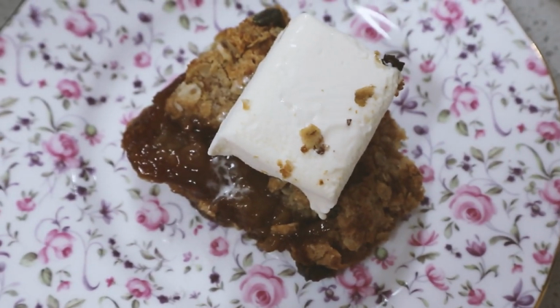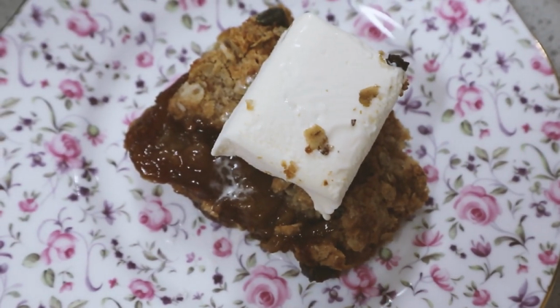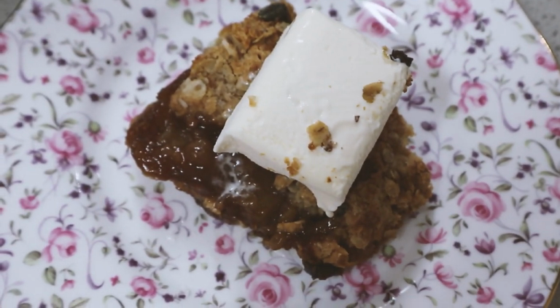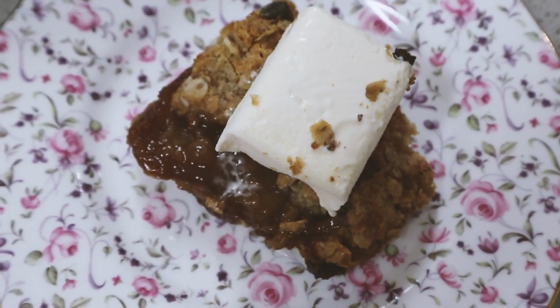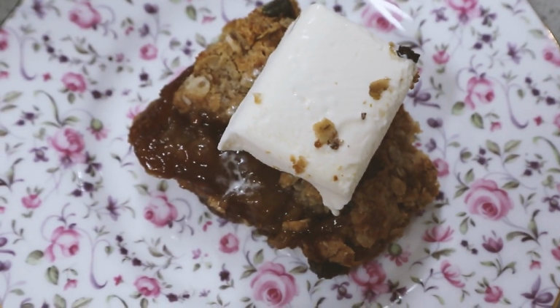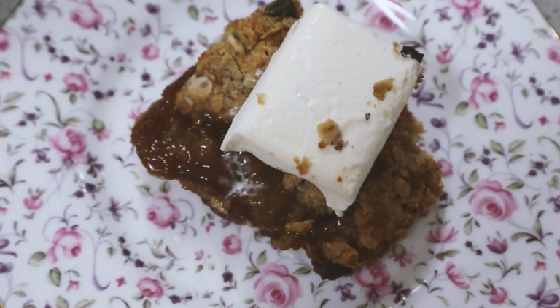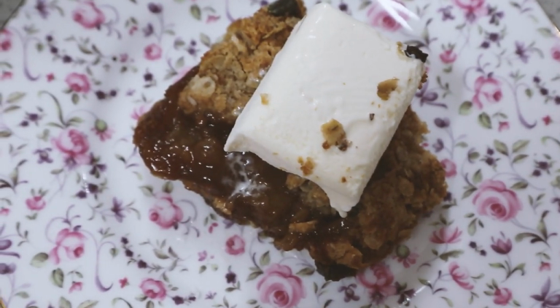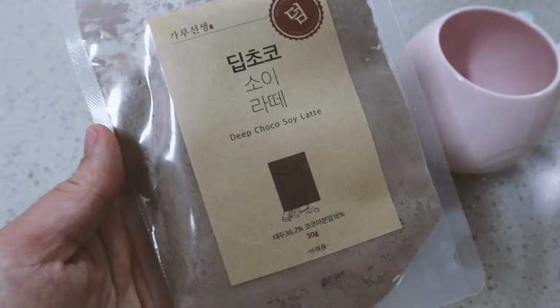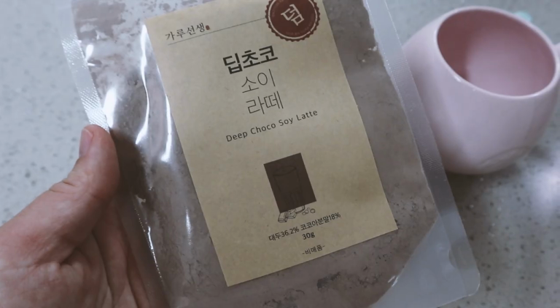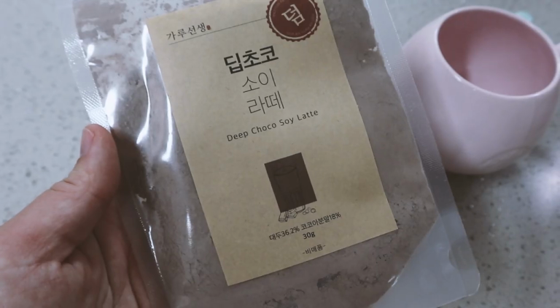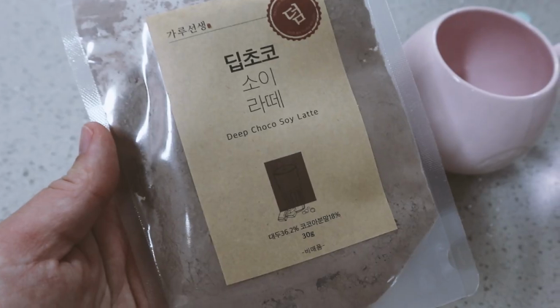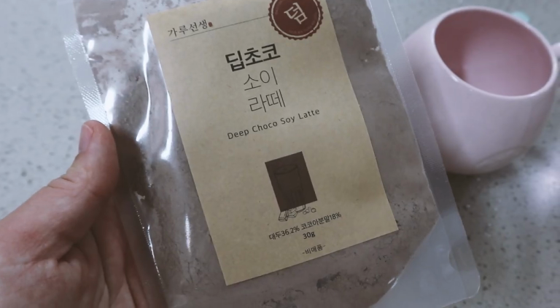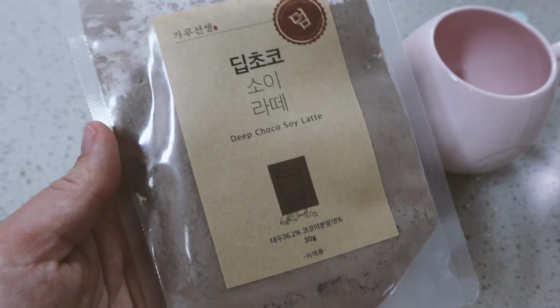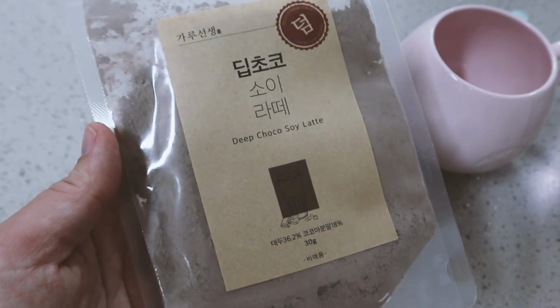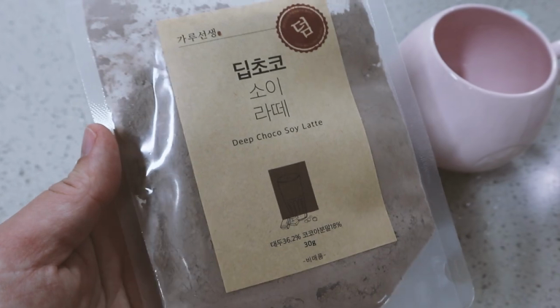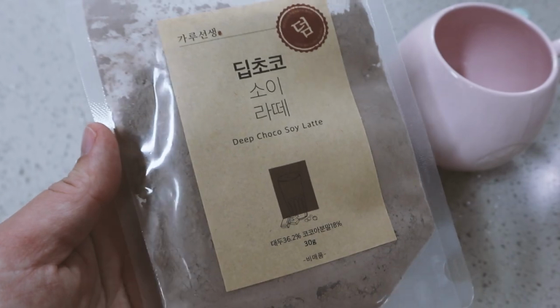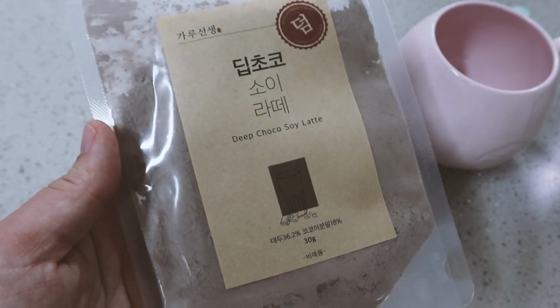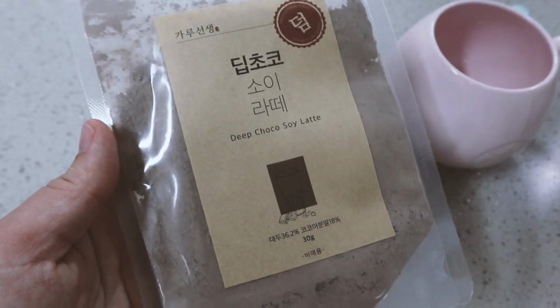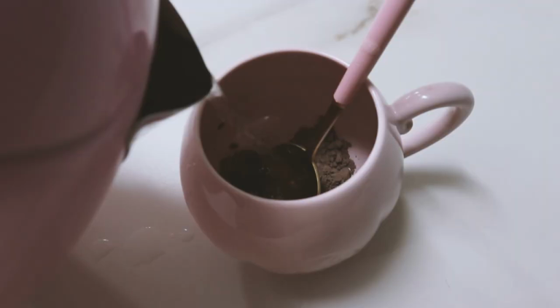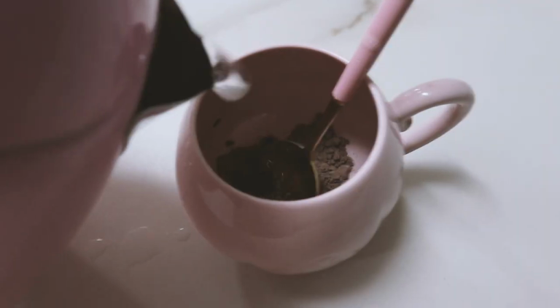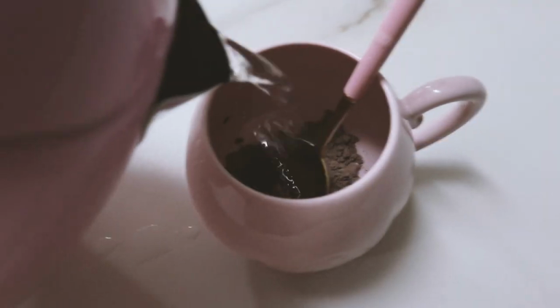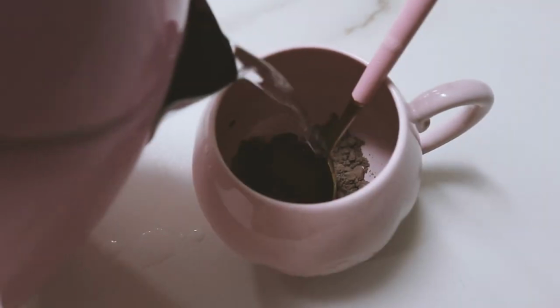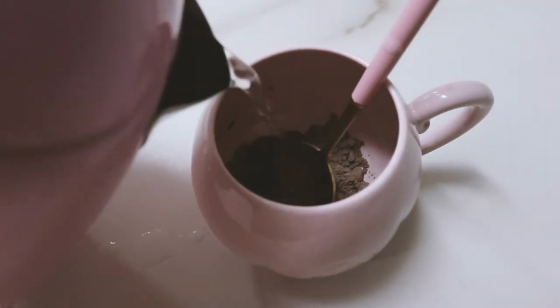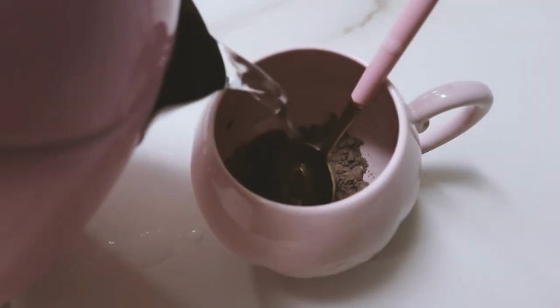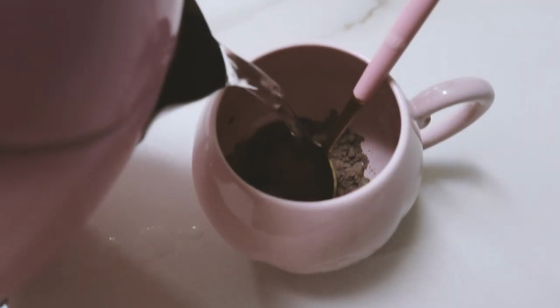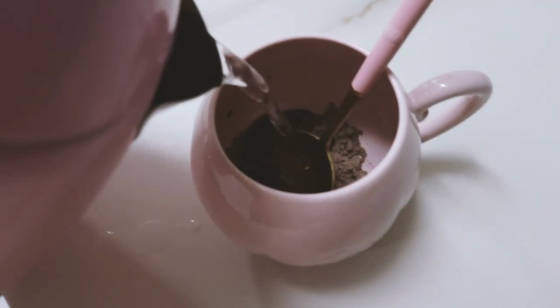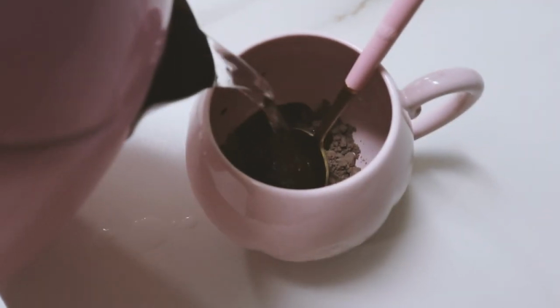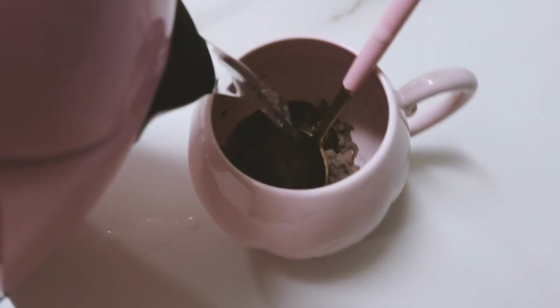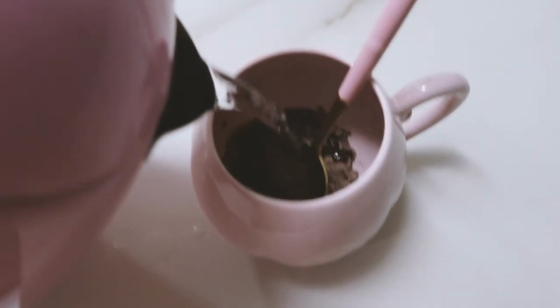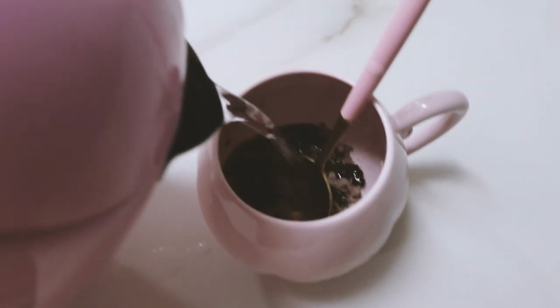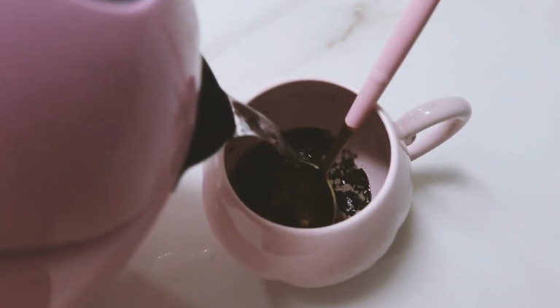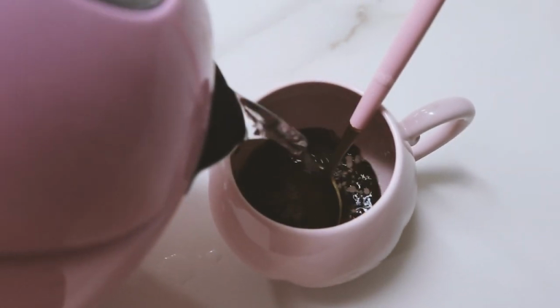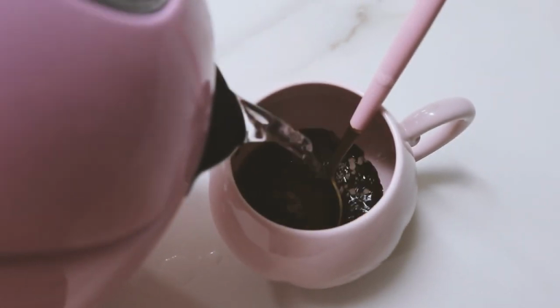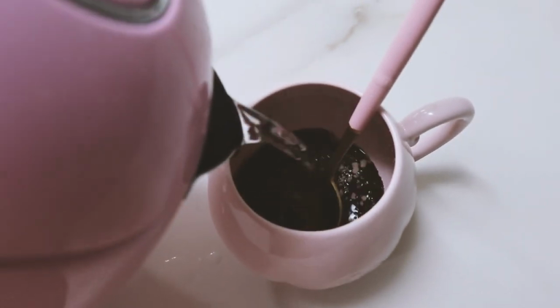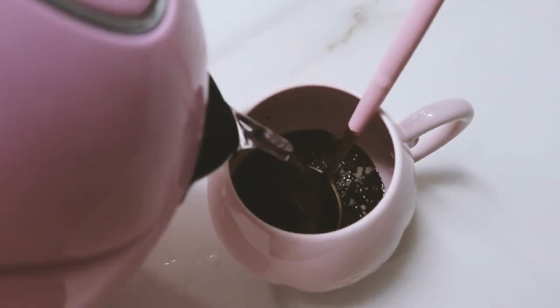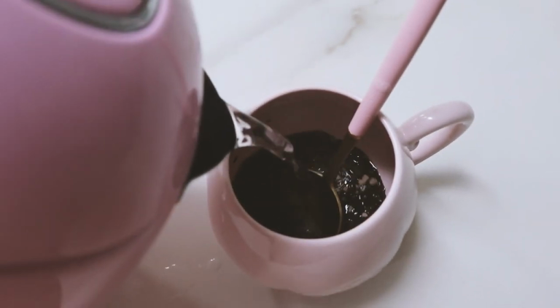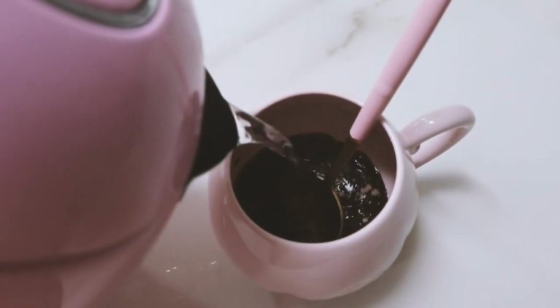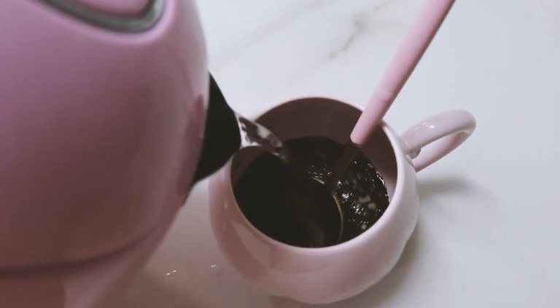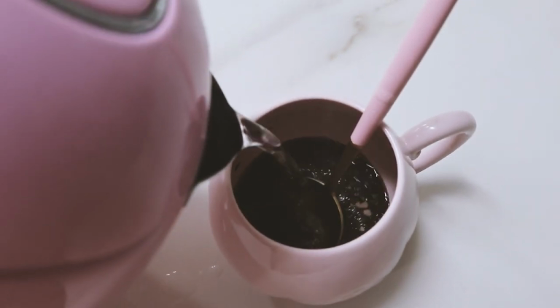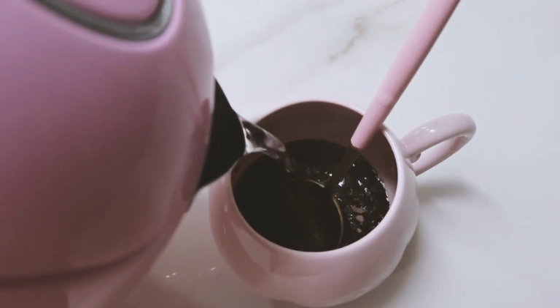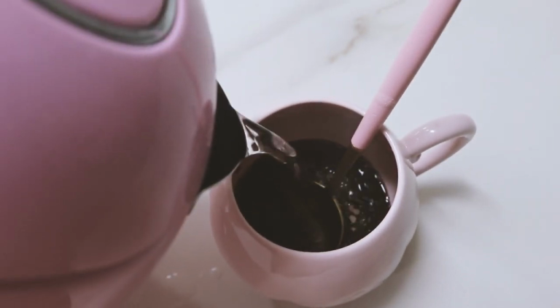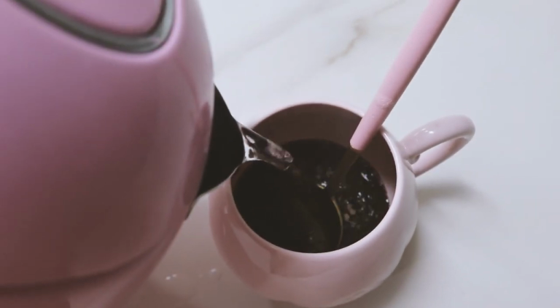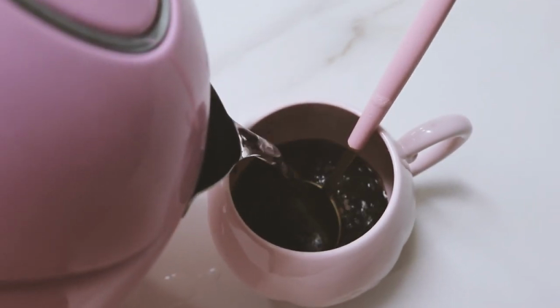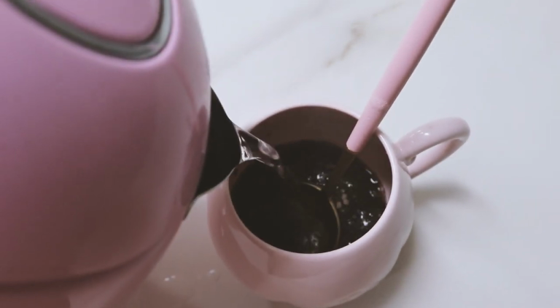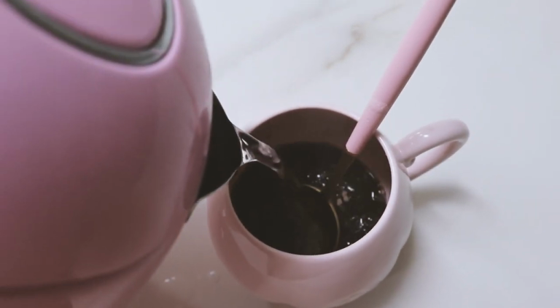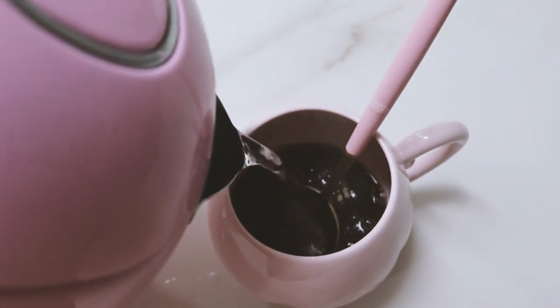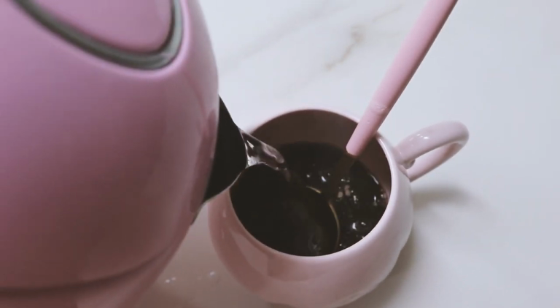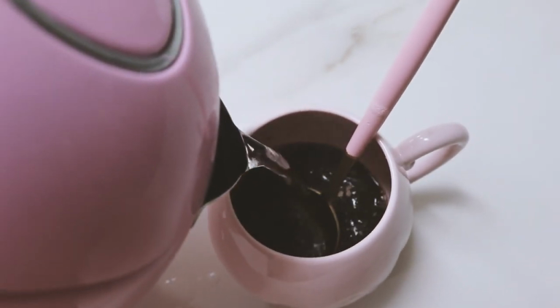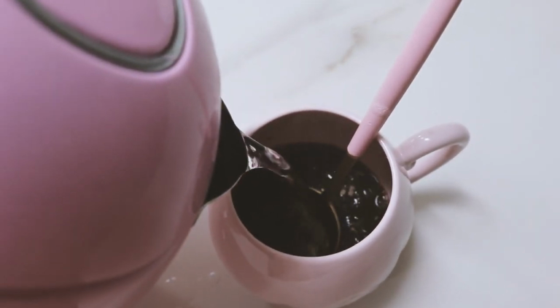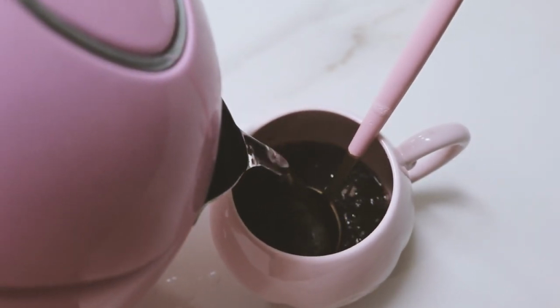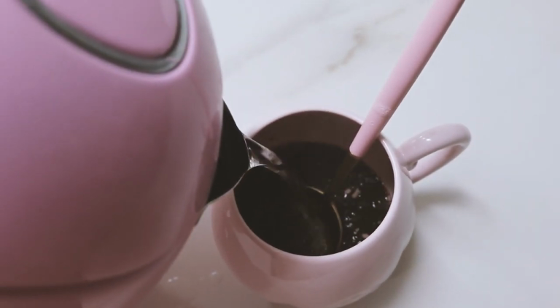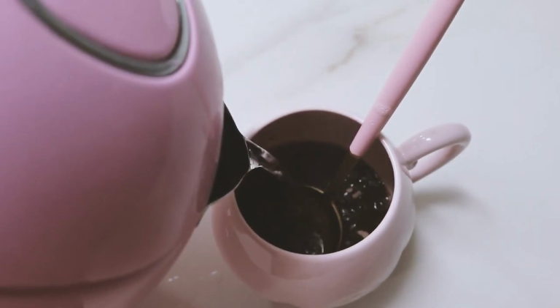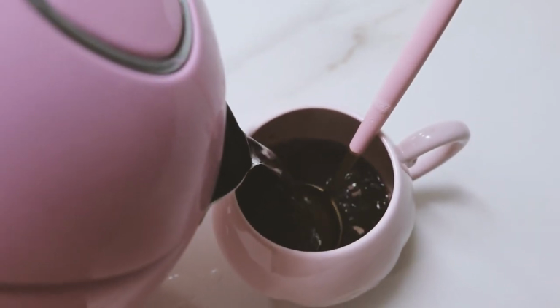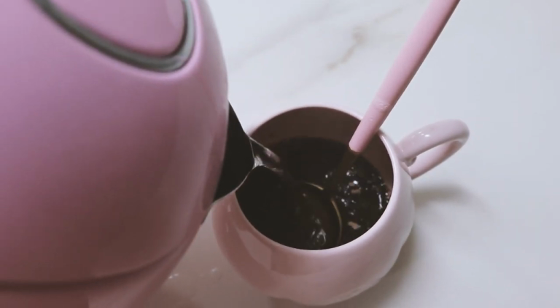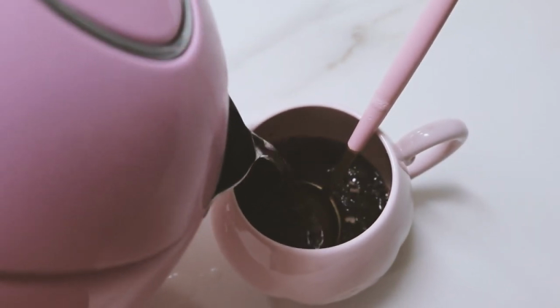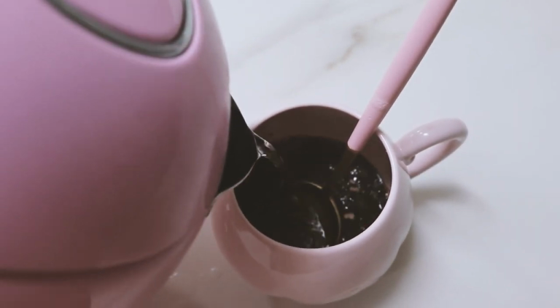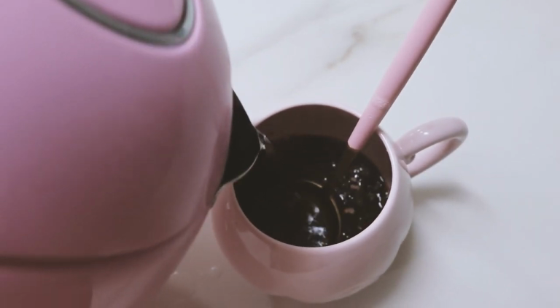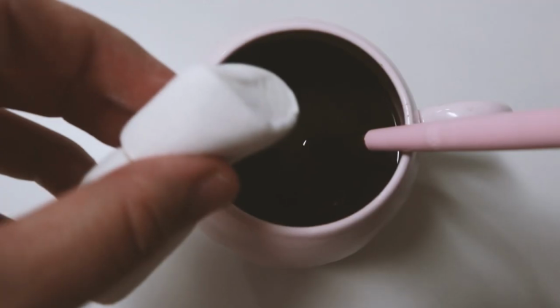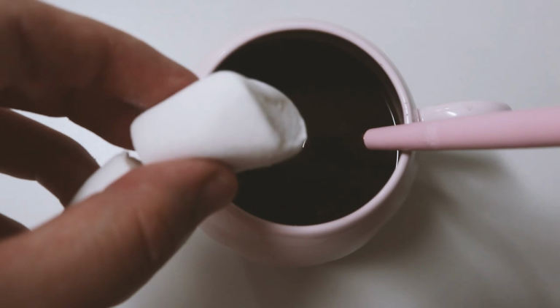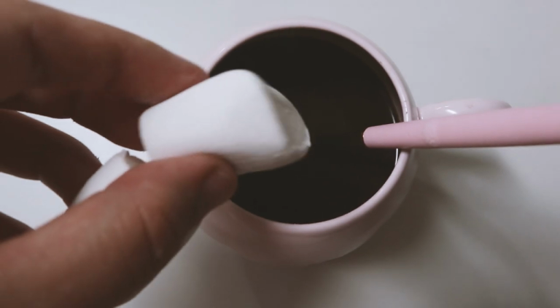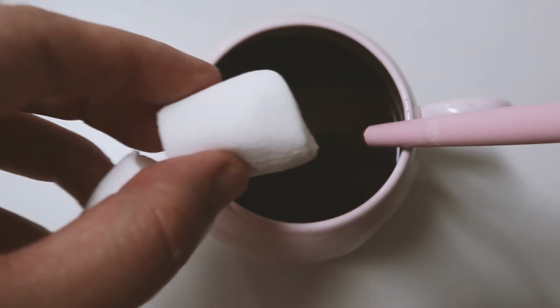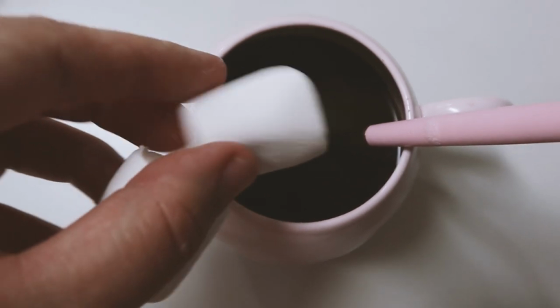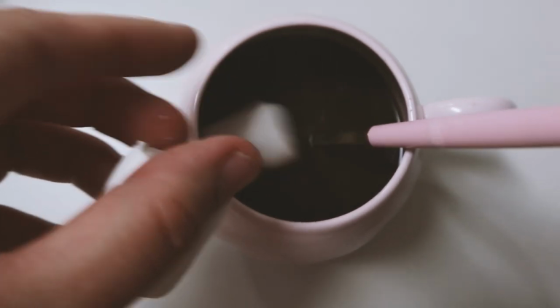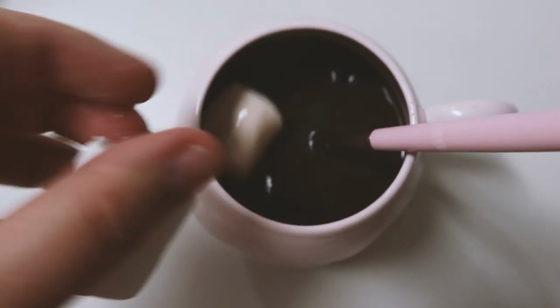I'm also going to make a hot chocolate to pair with the apple crisp.